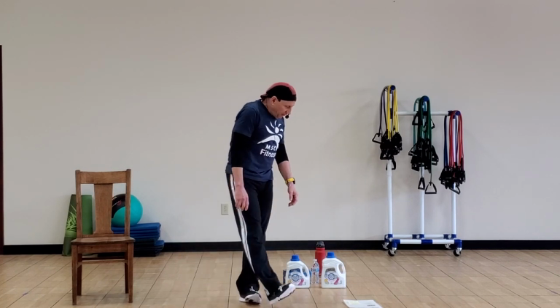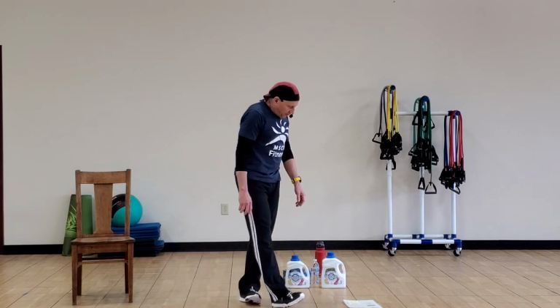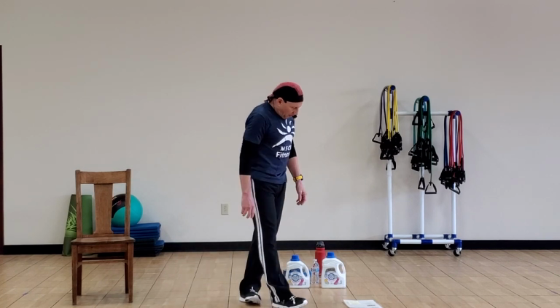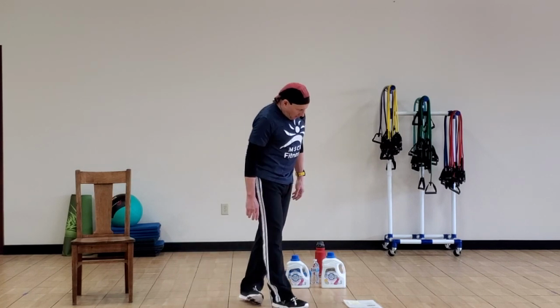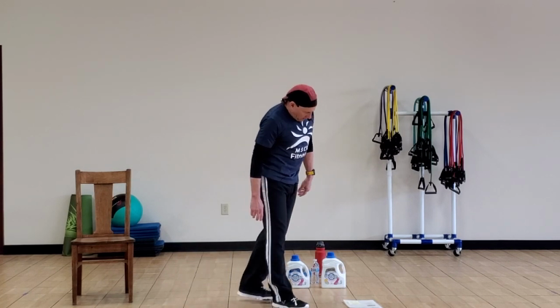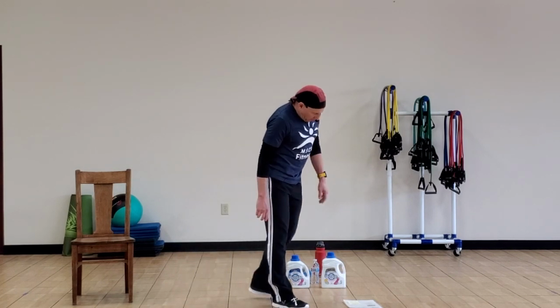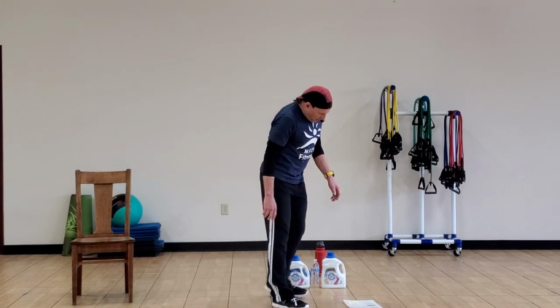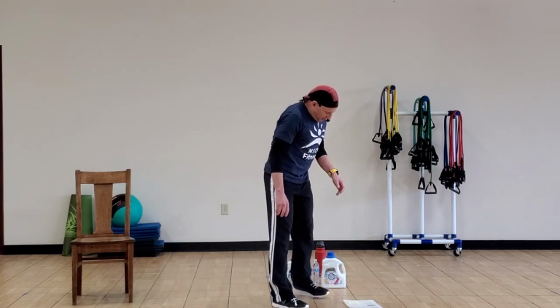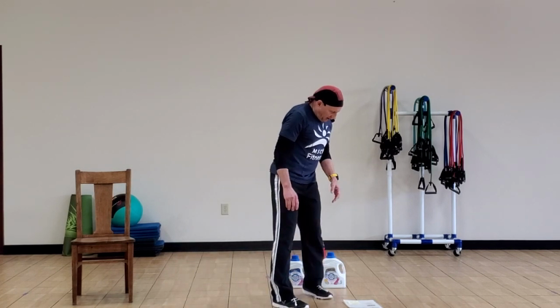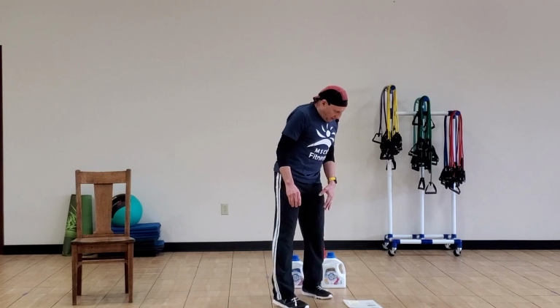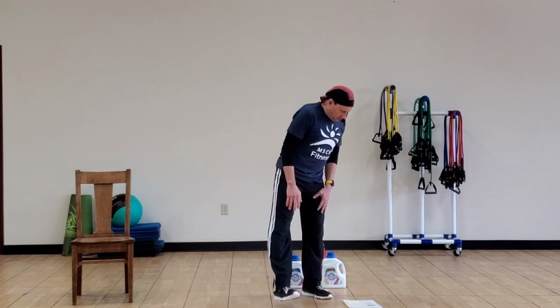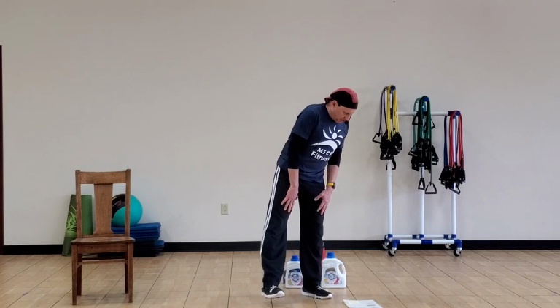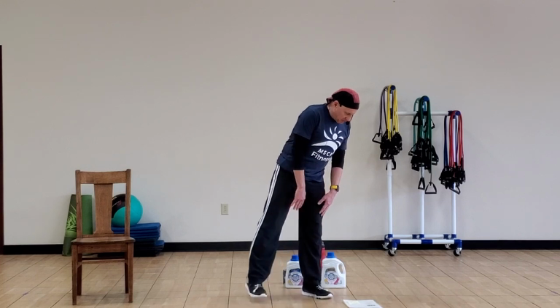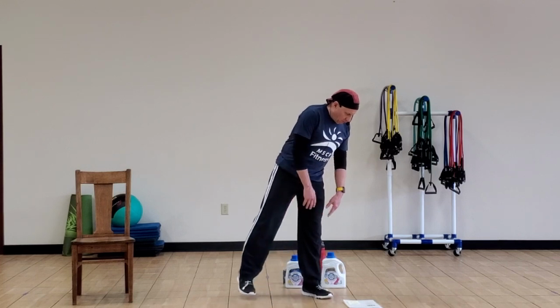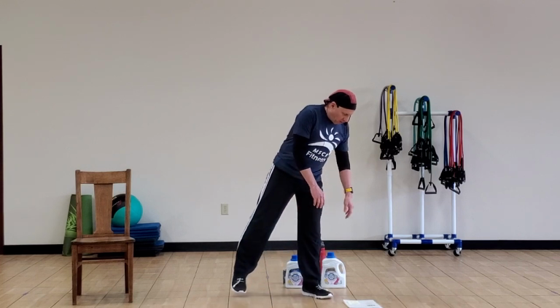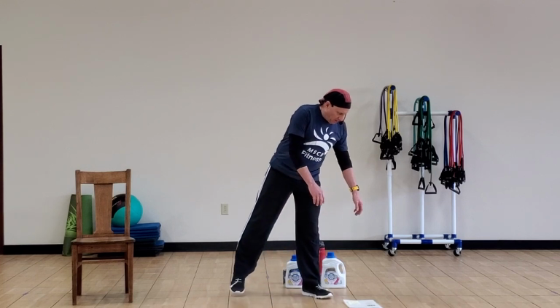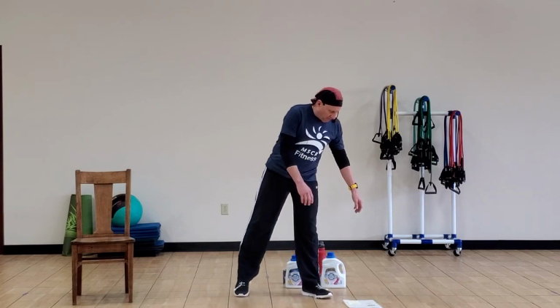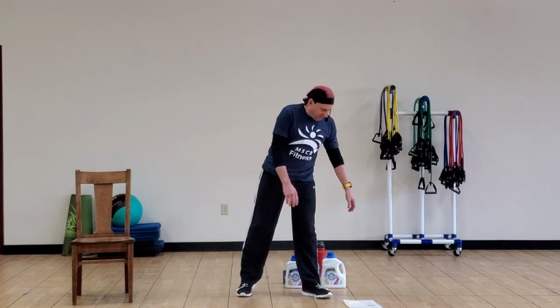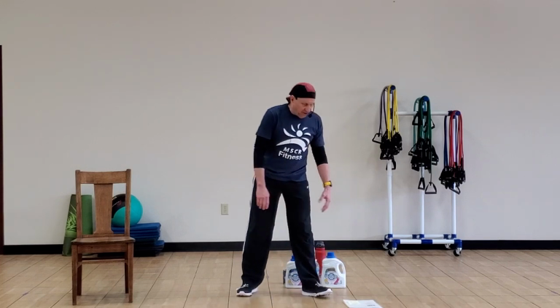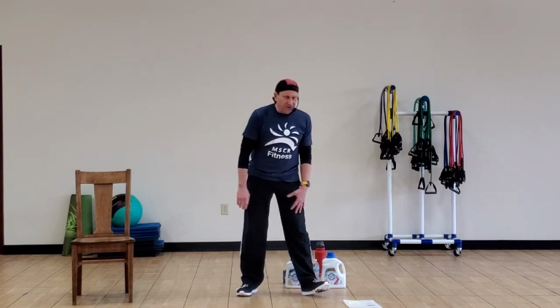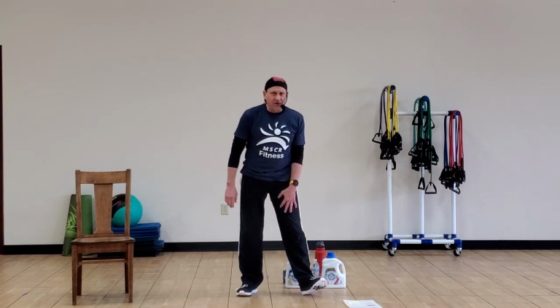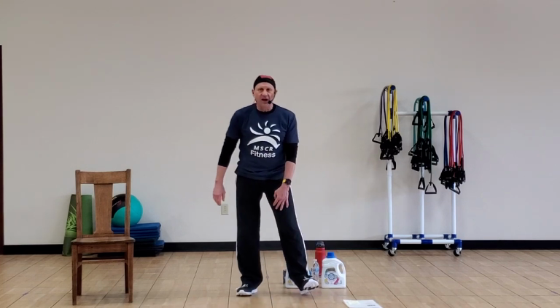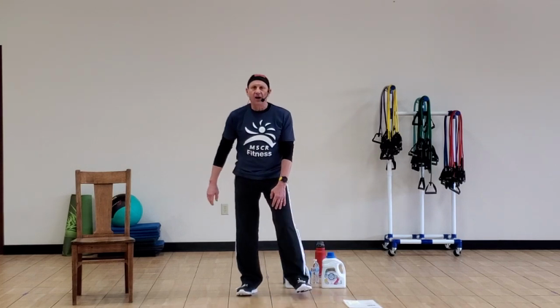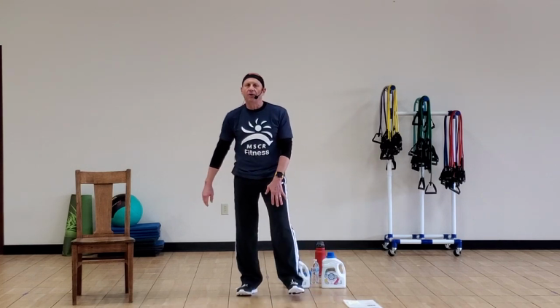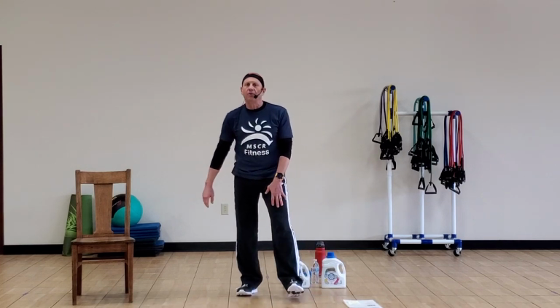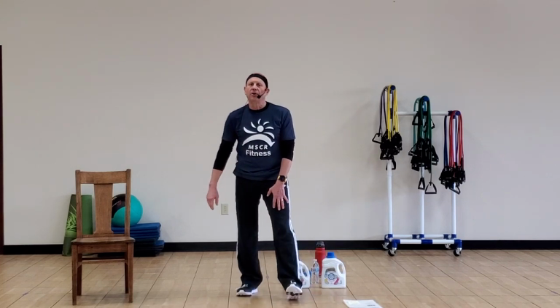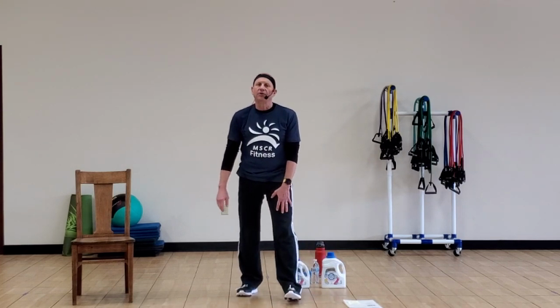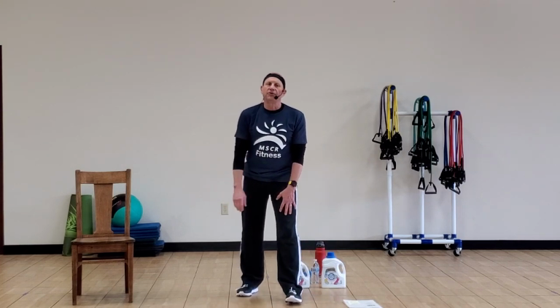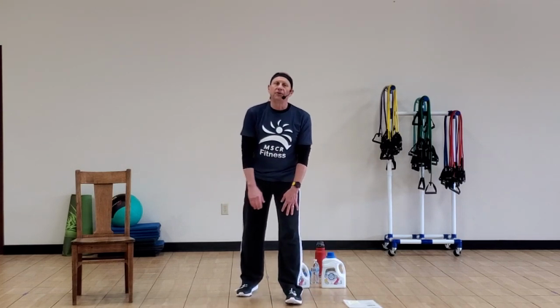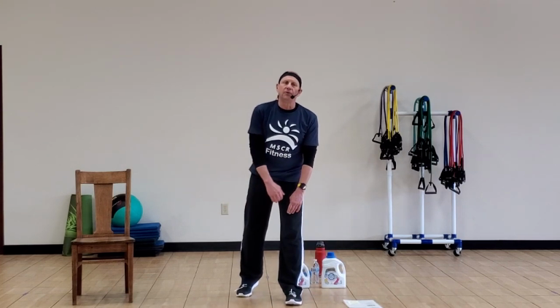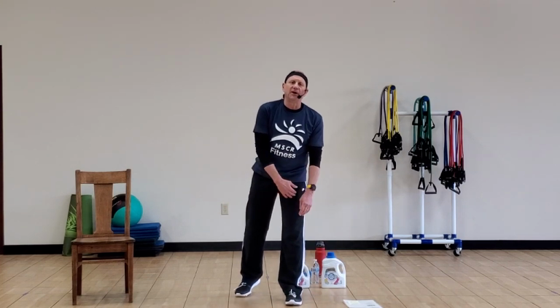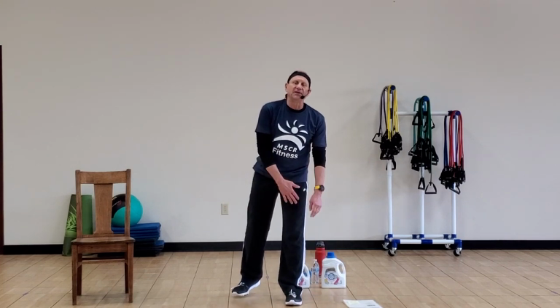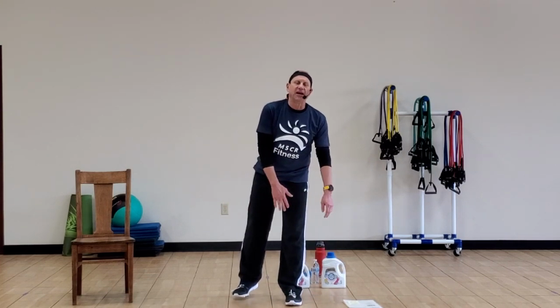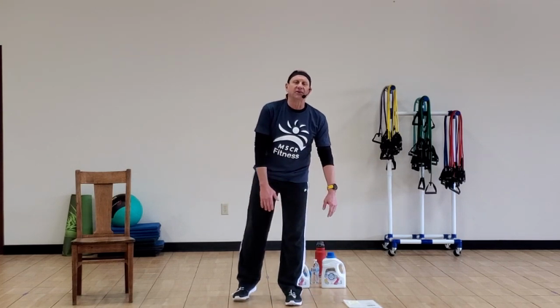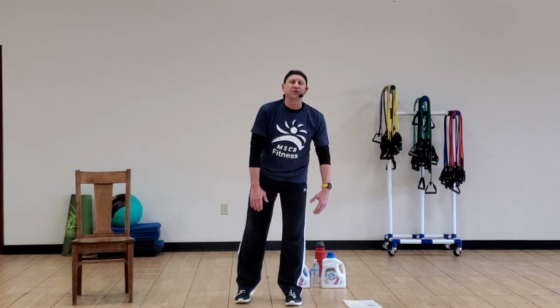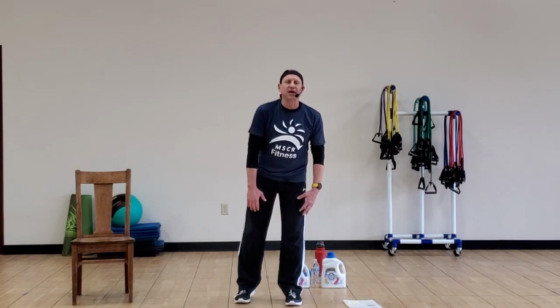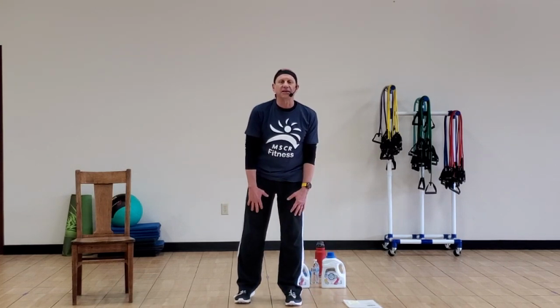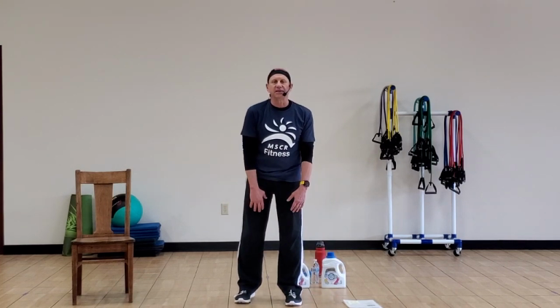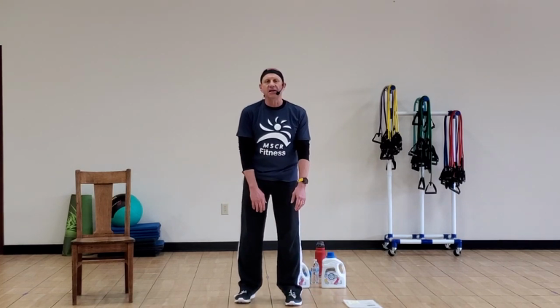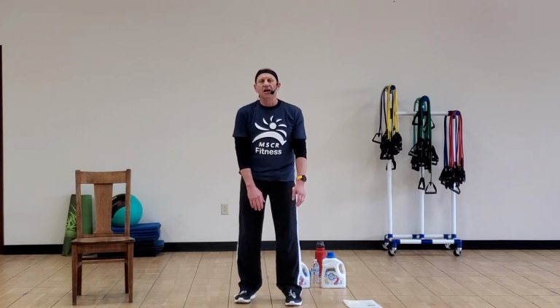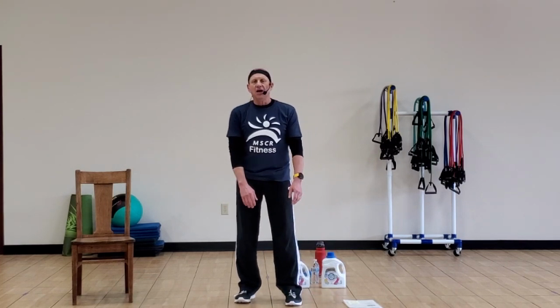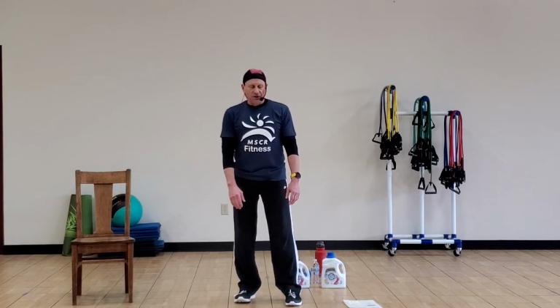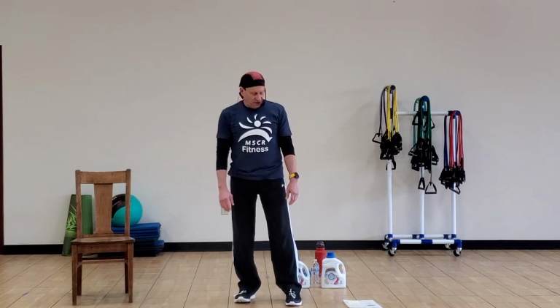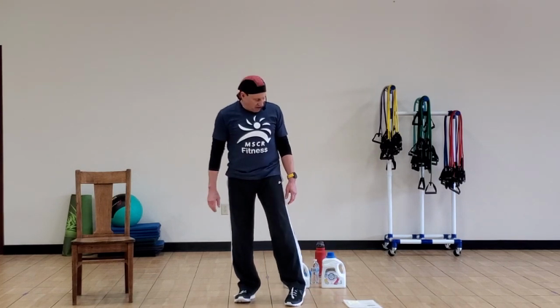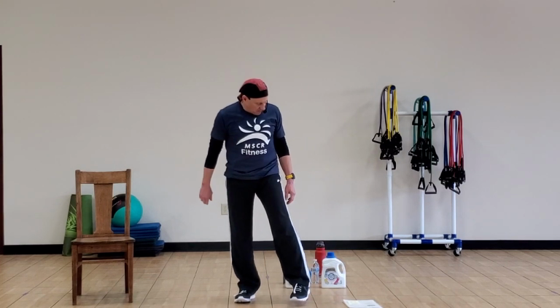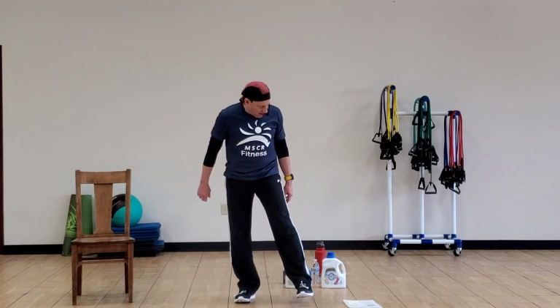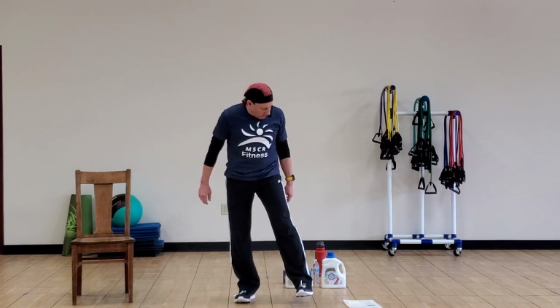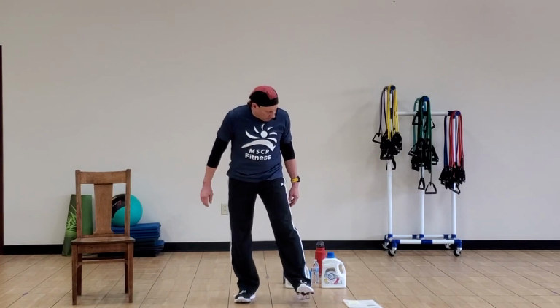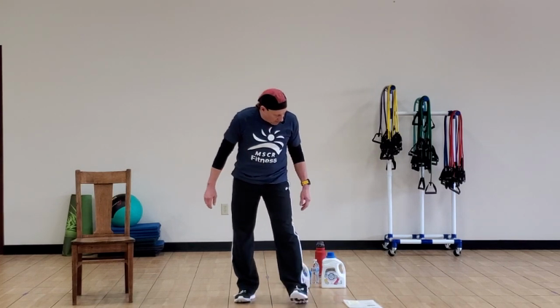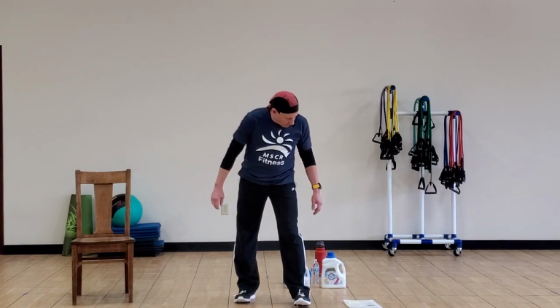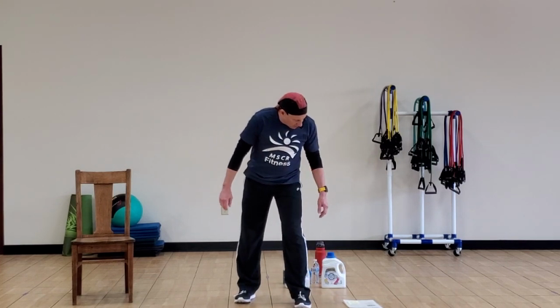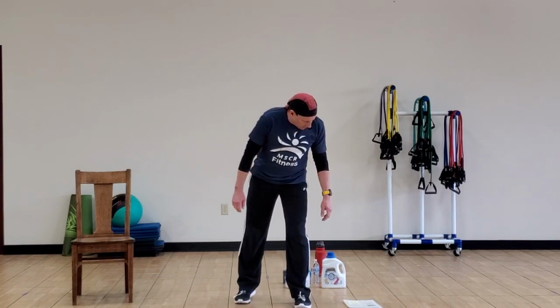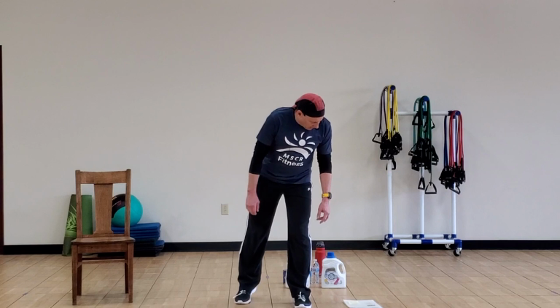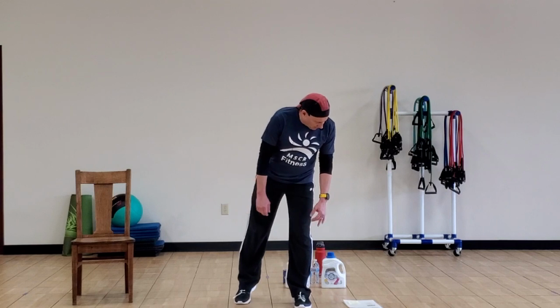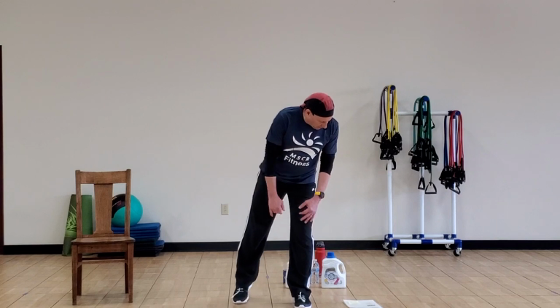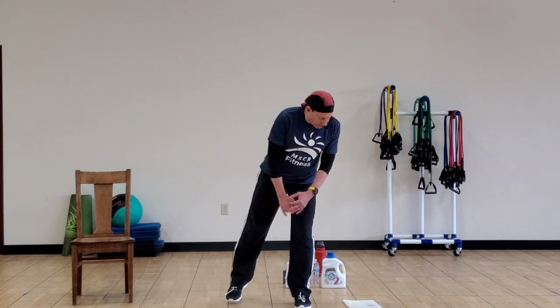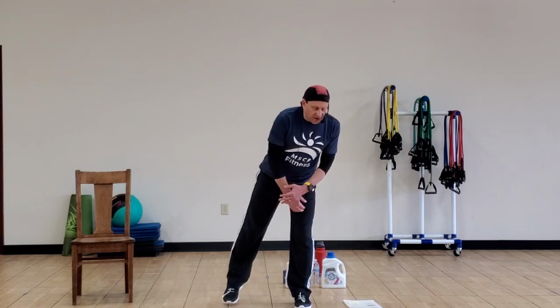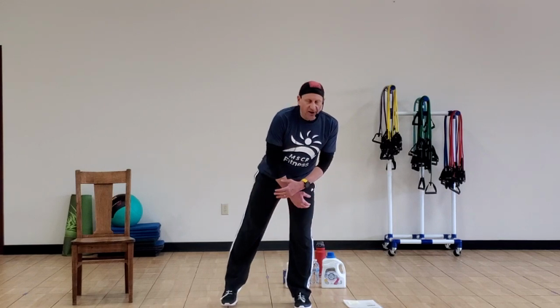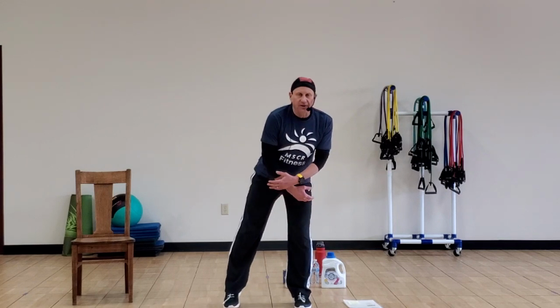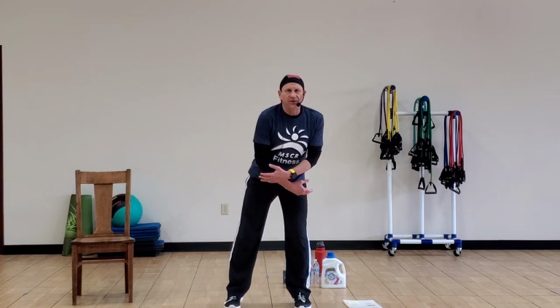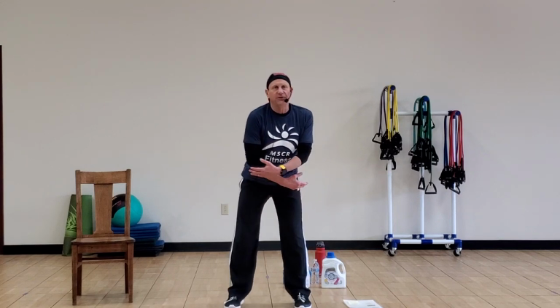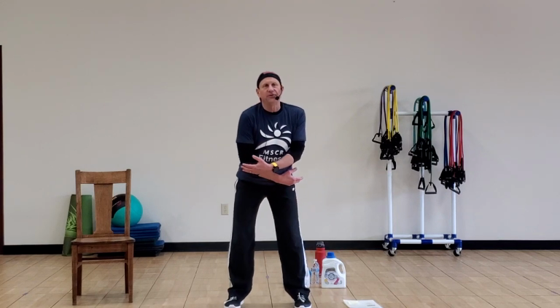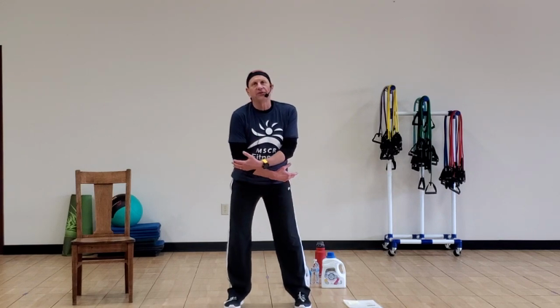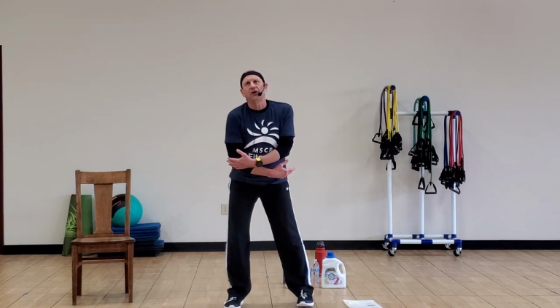We're going to start out with just a warm-up first. We'll go through about 10 exercises just to get the body warmed up a little bit. So we'll start out nice and slow.